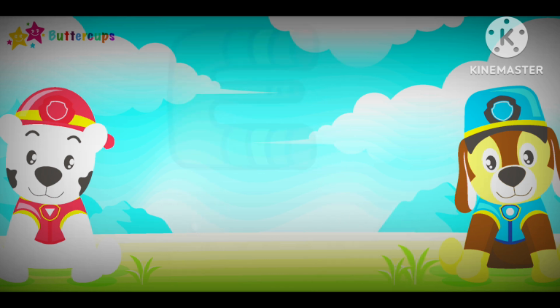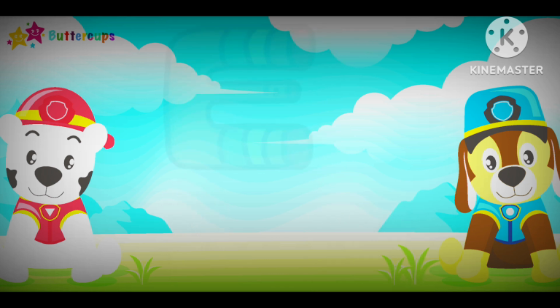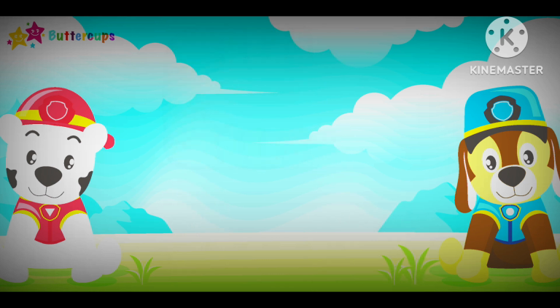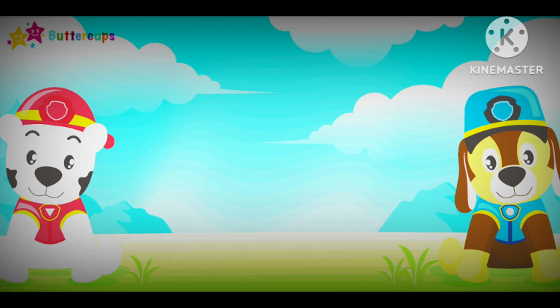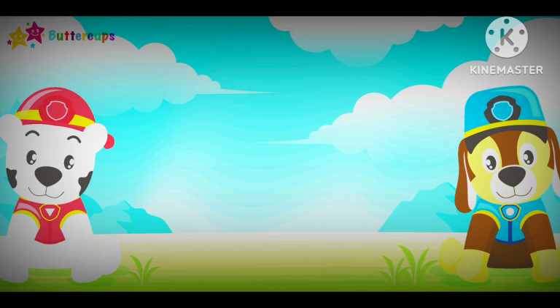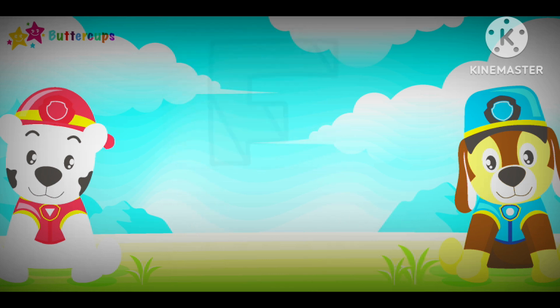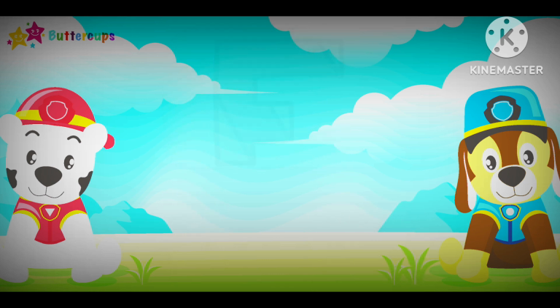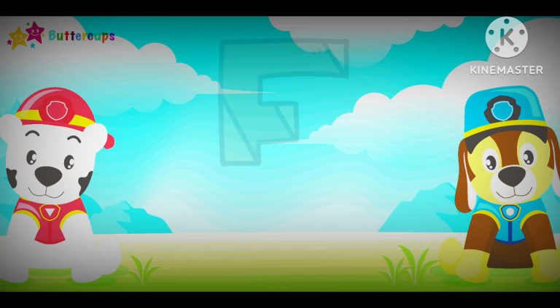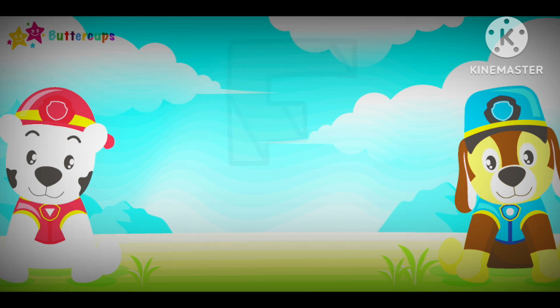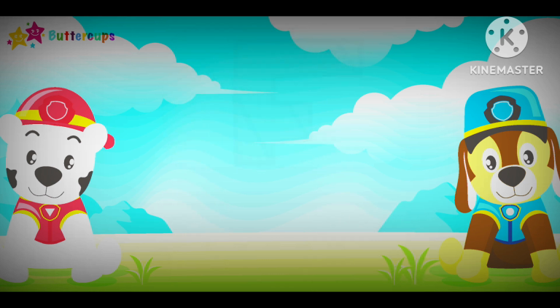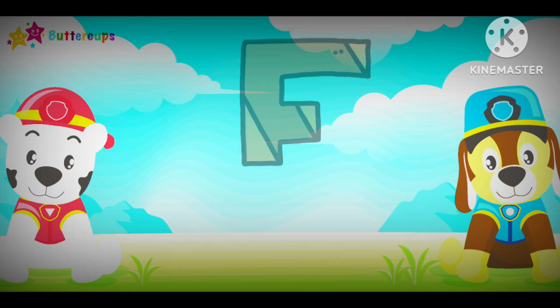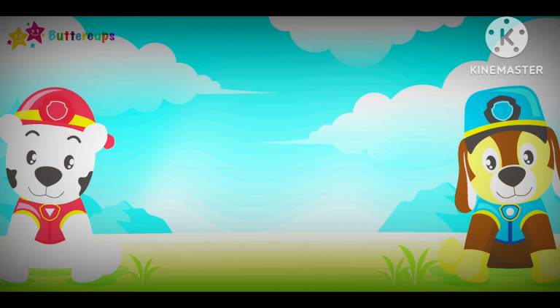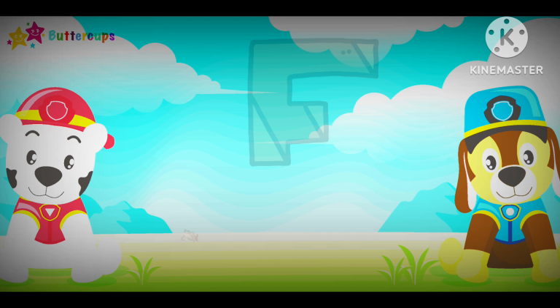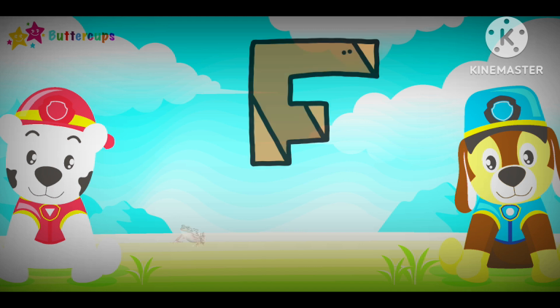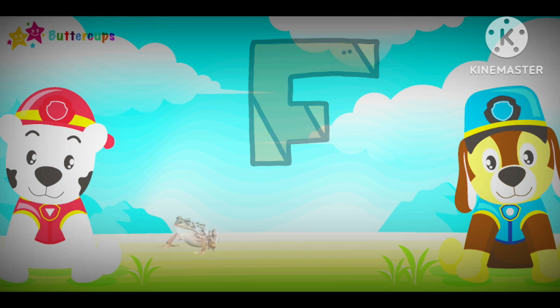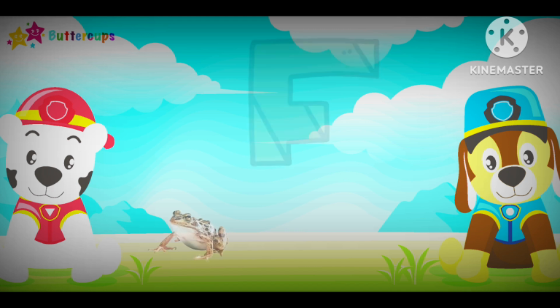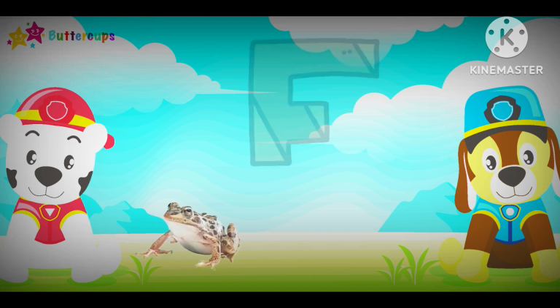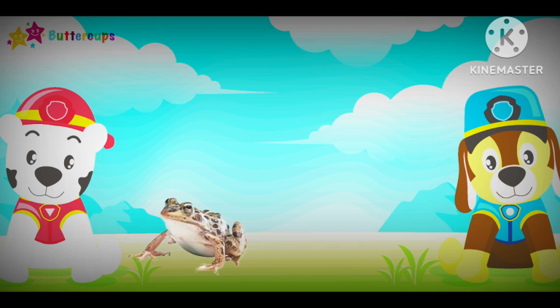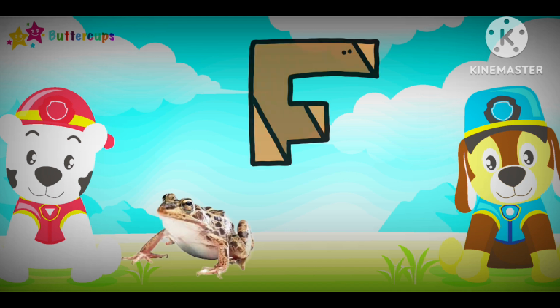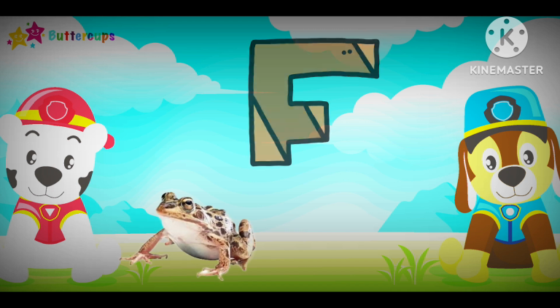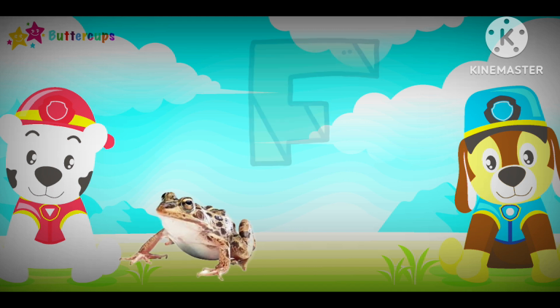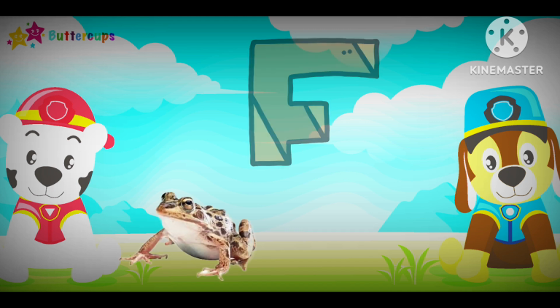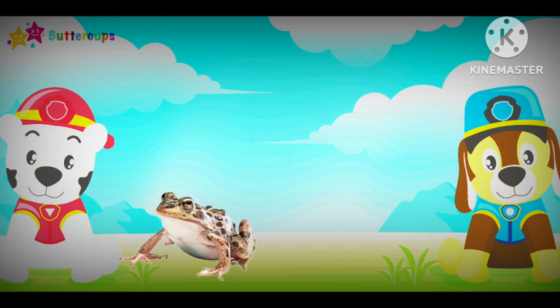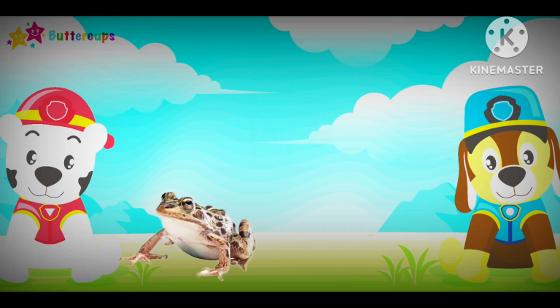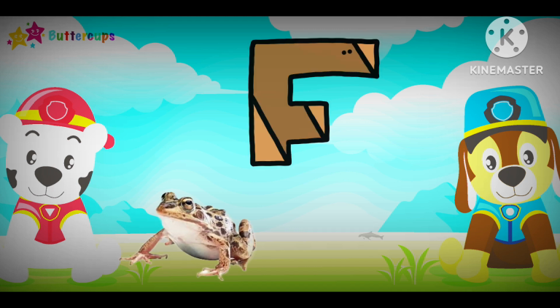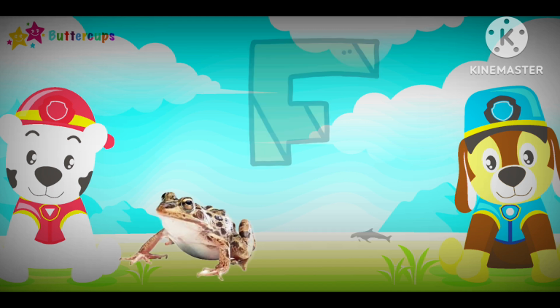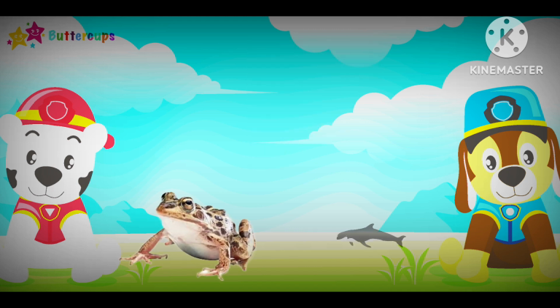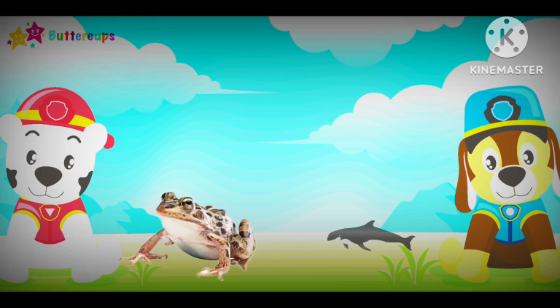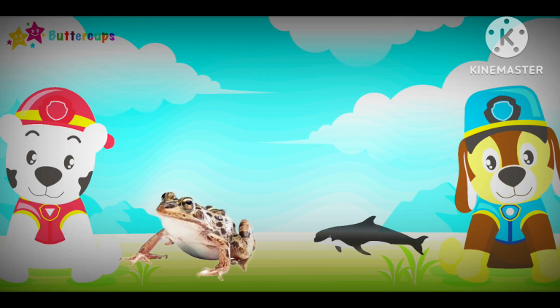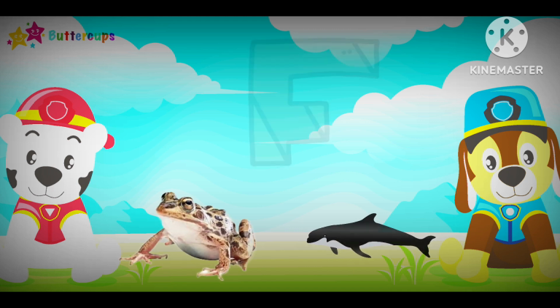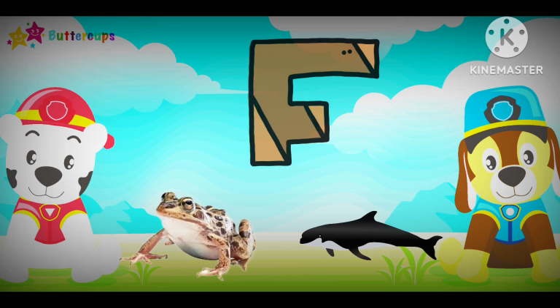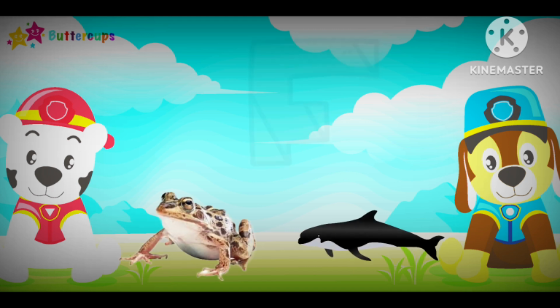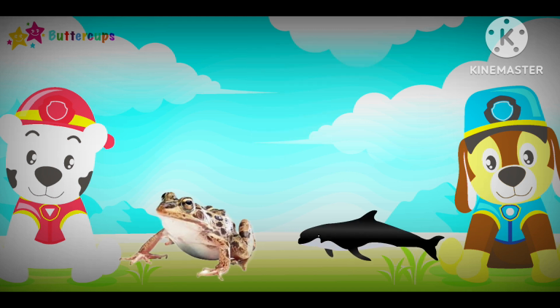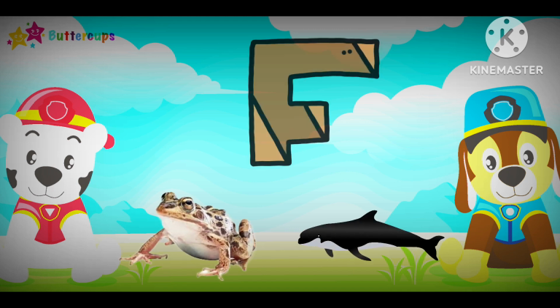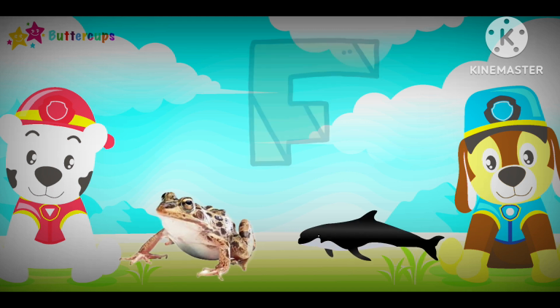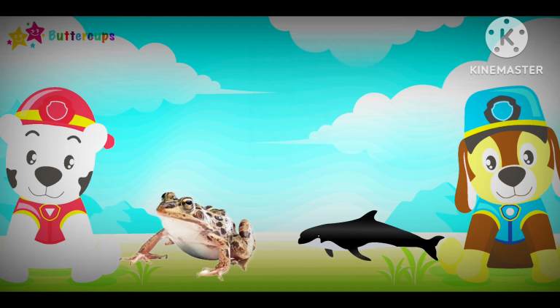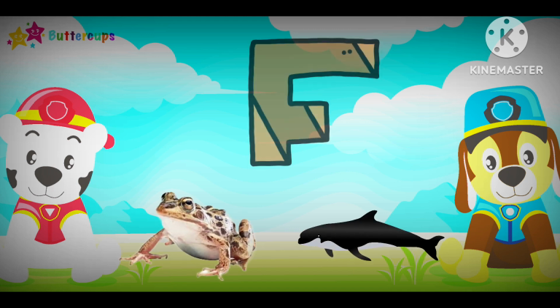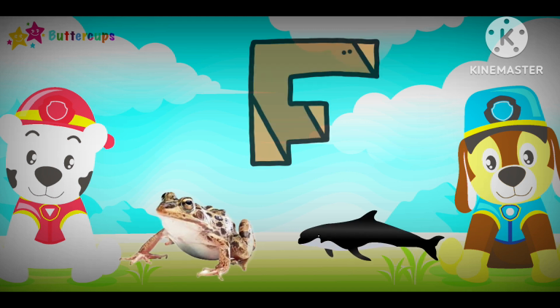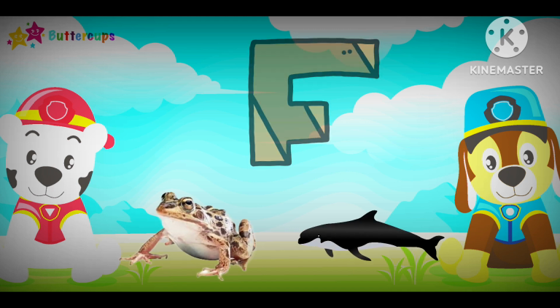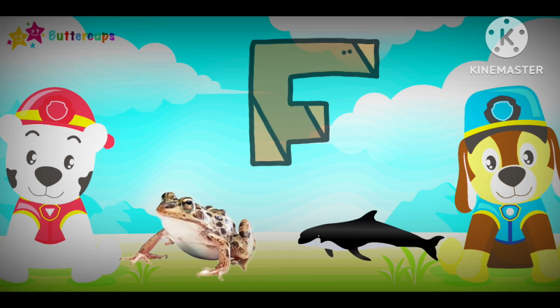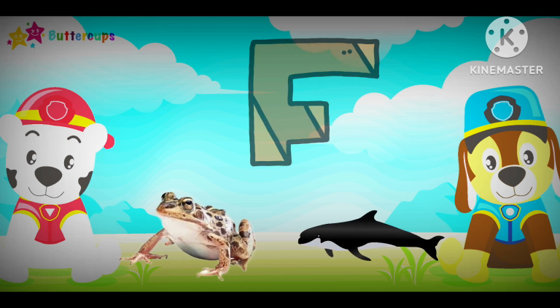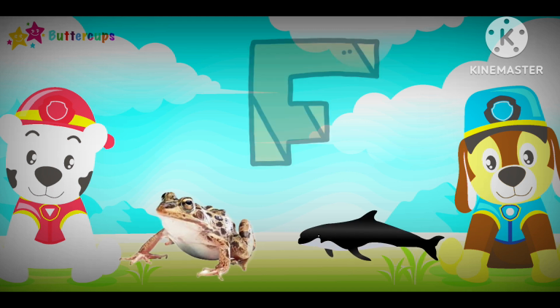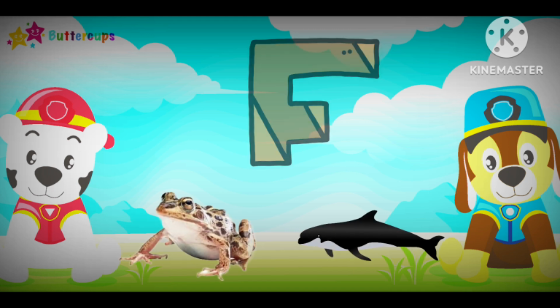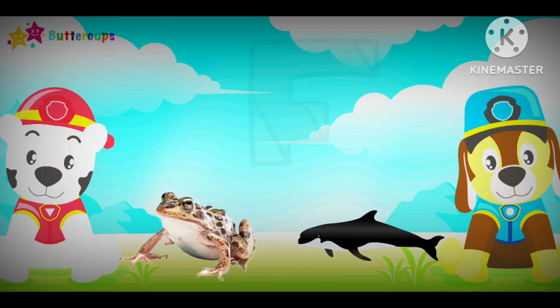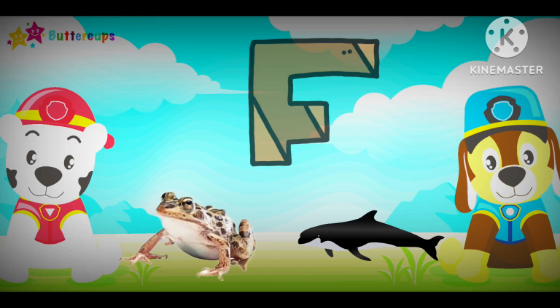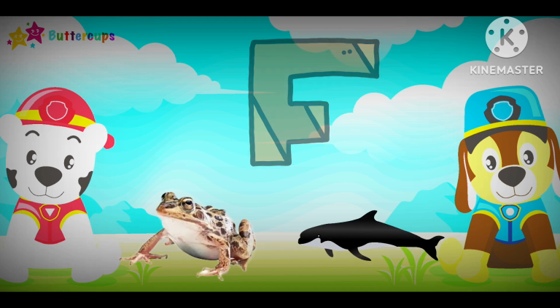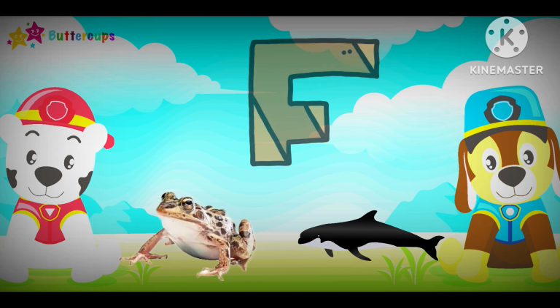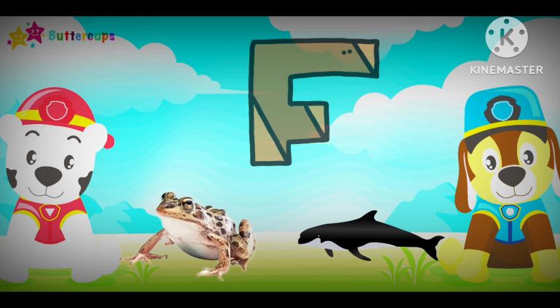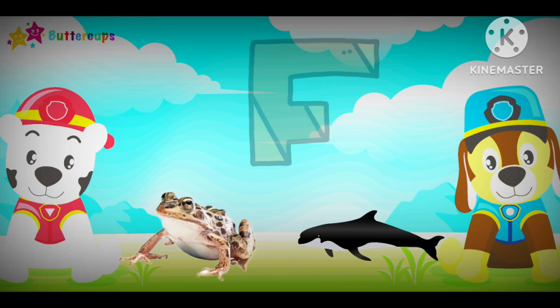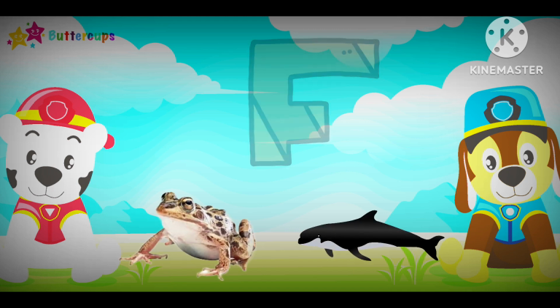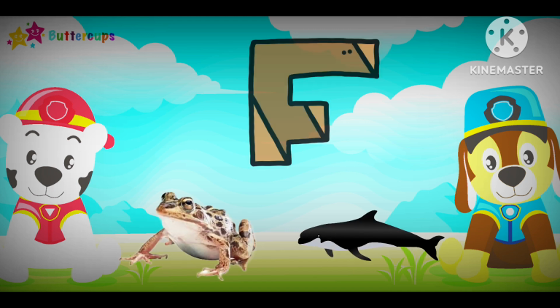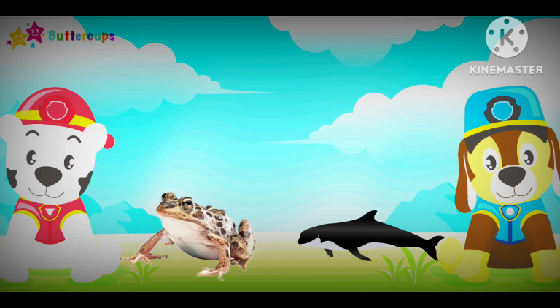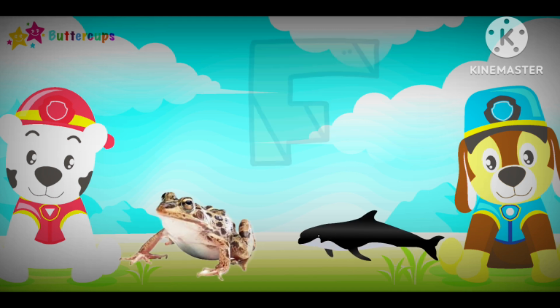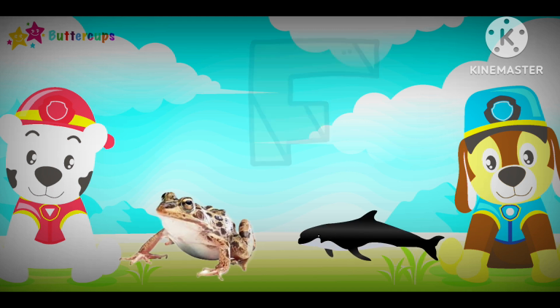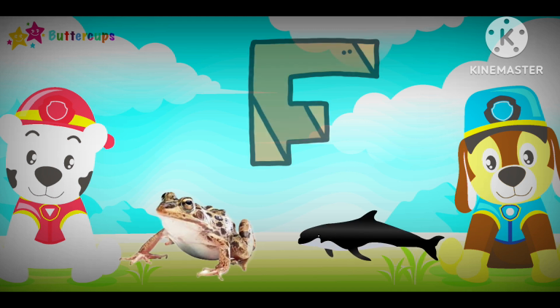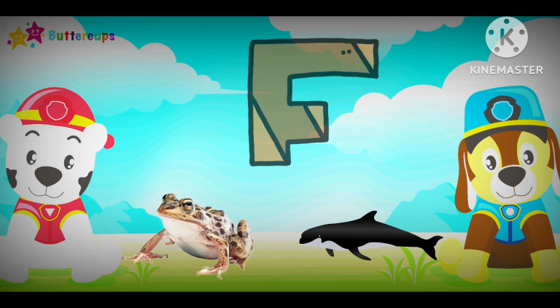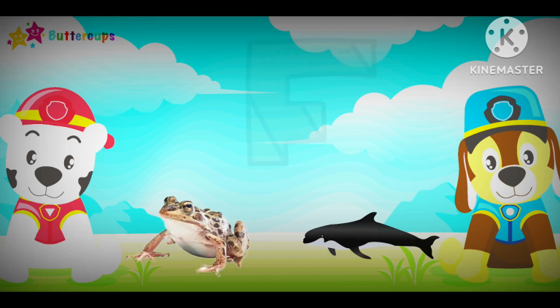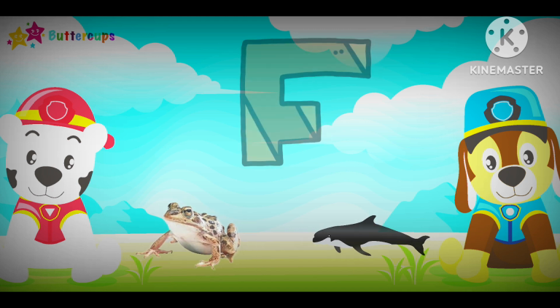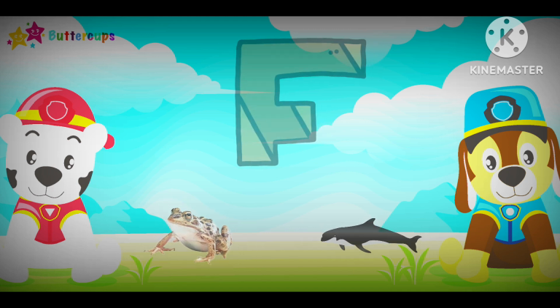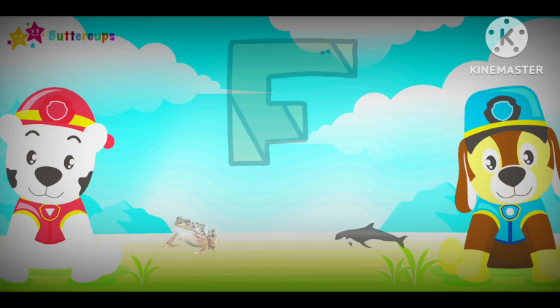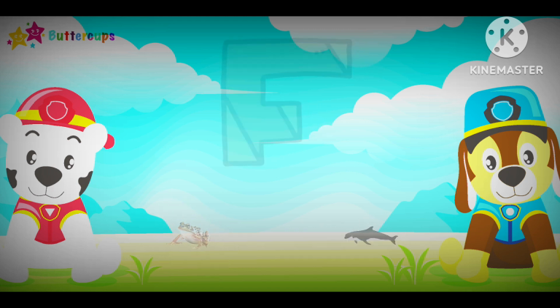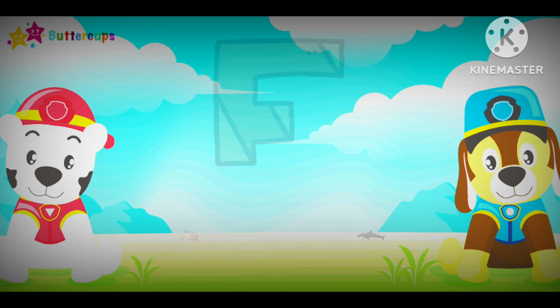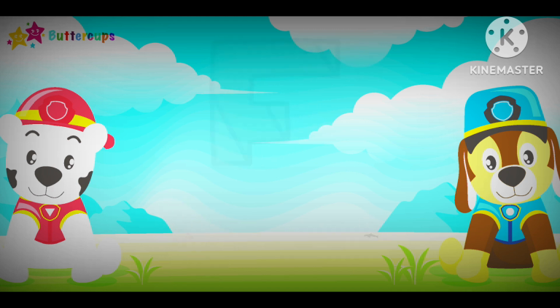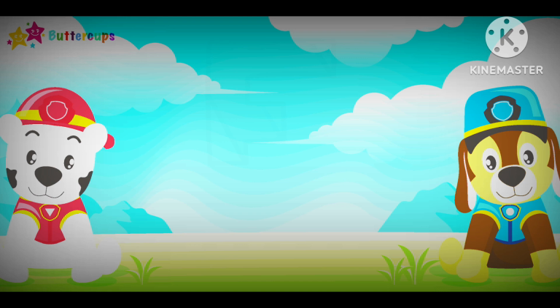F for Frog, F for Fish. F-F-F-F. F-F-F-F.